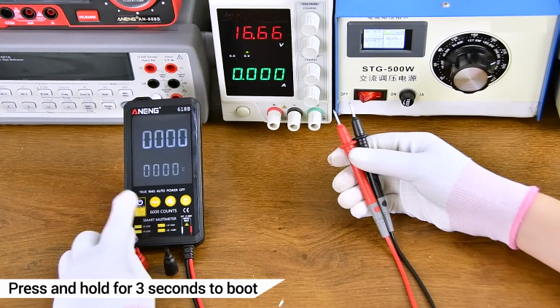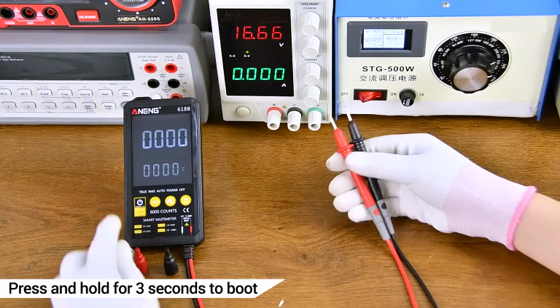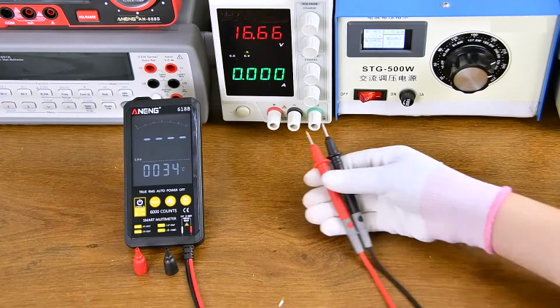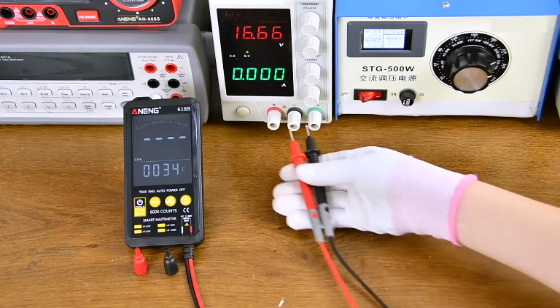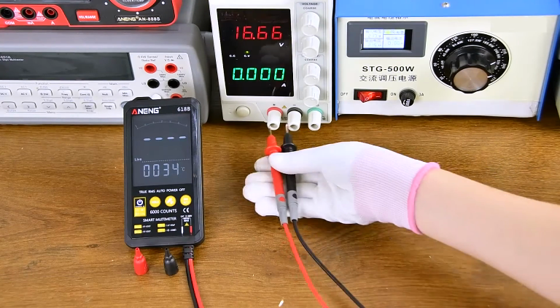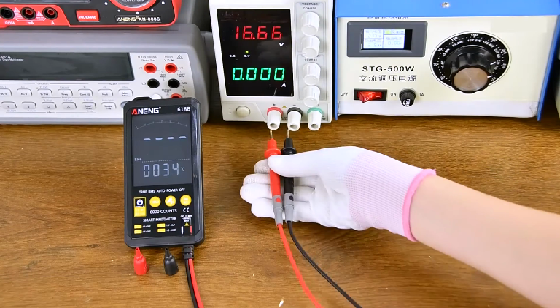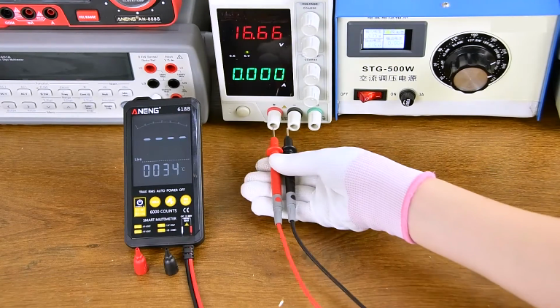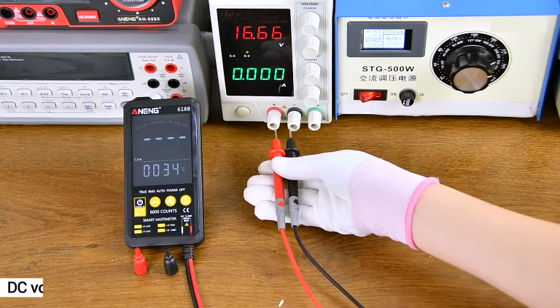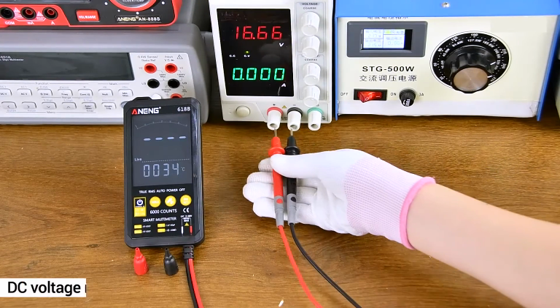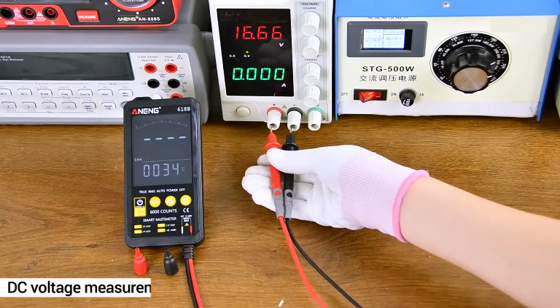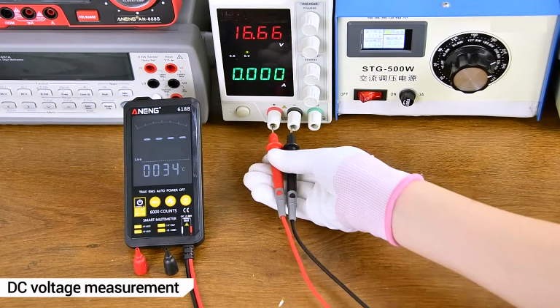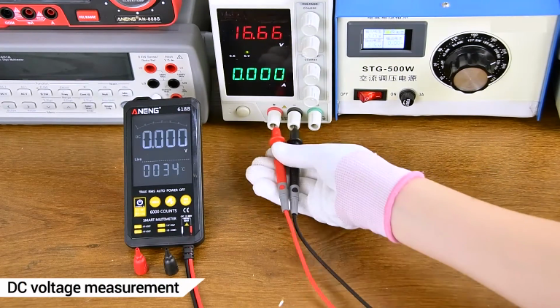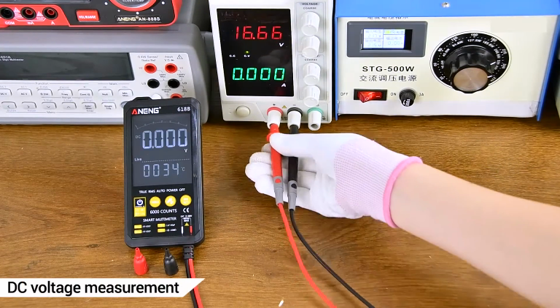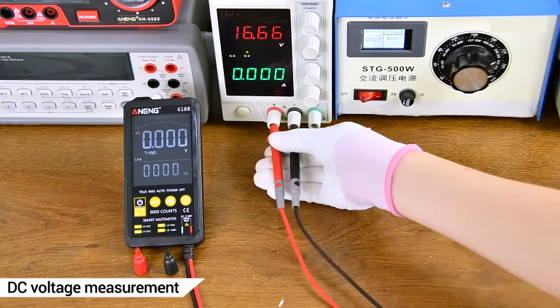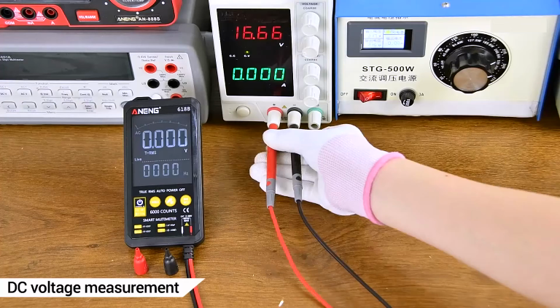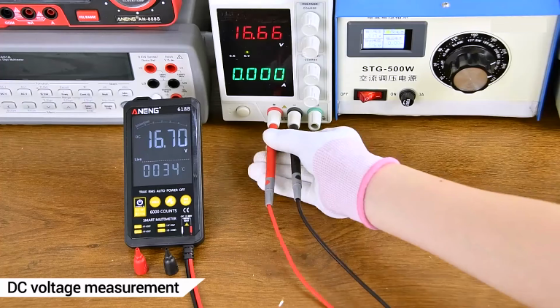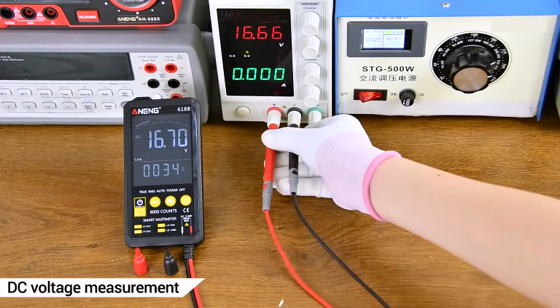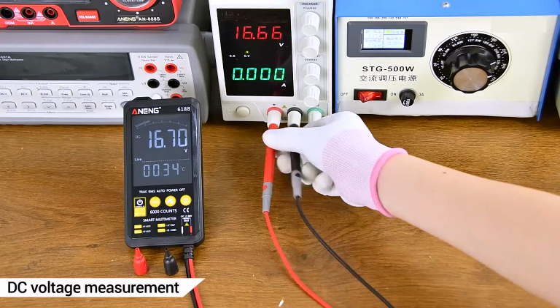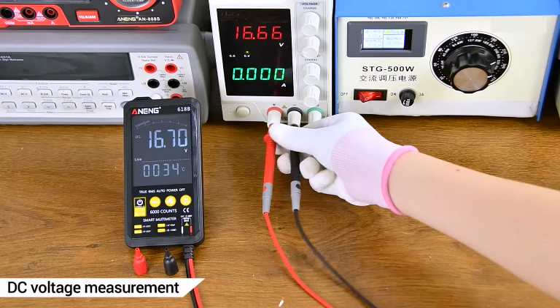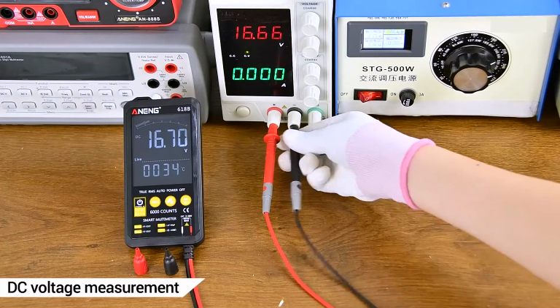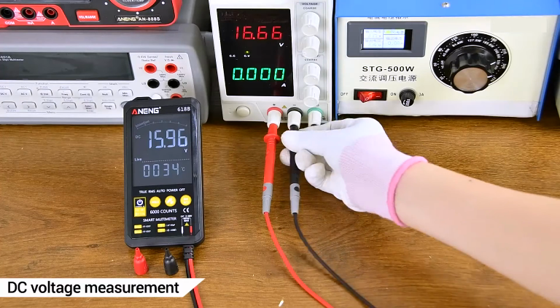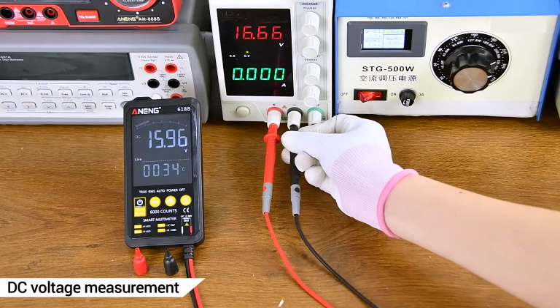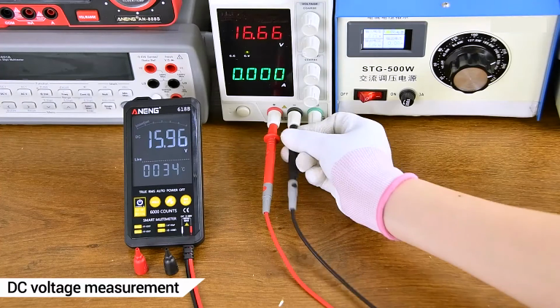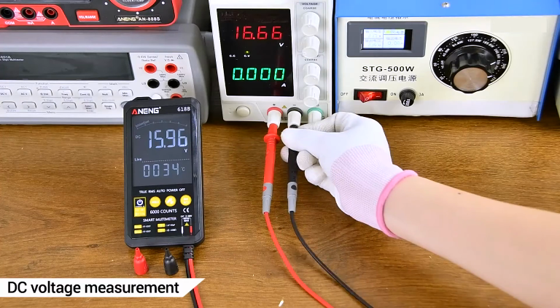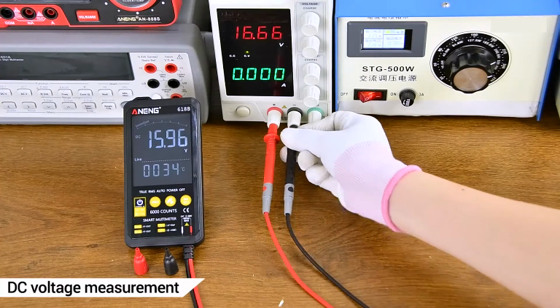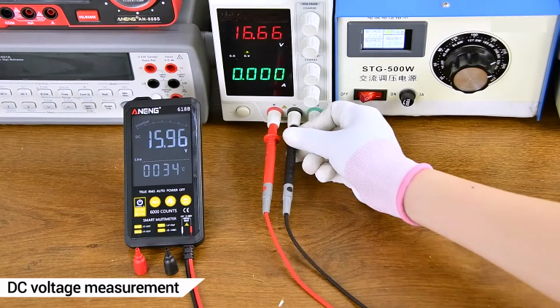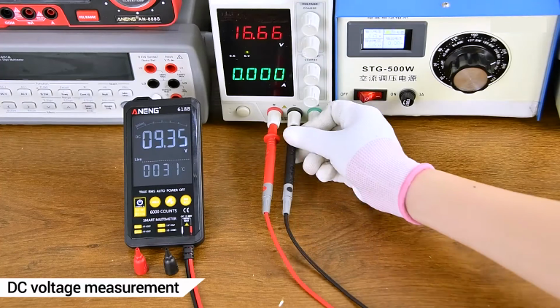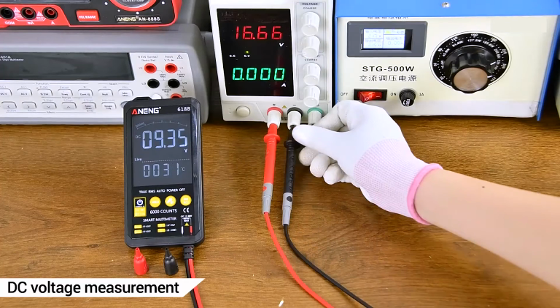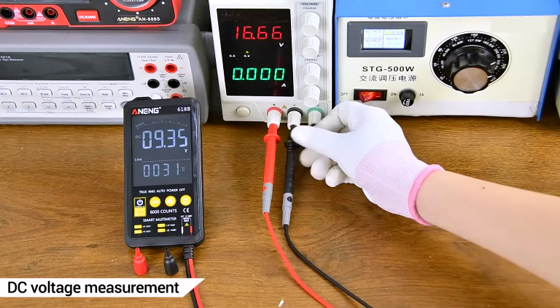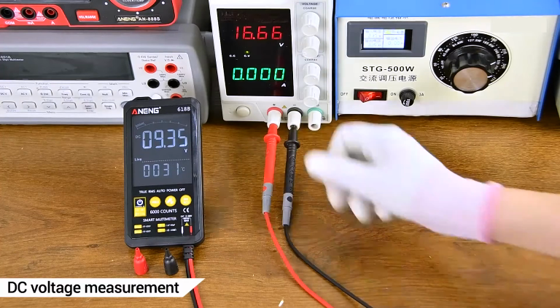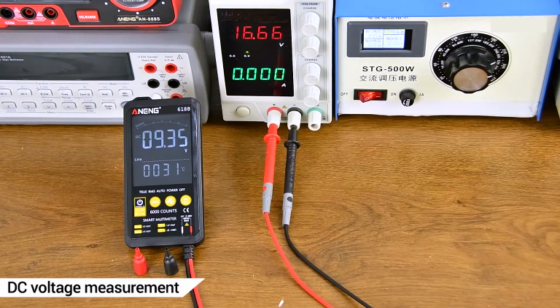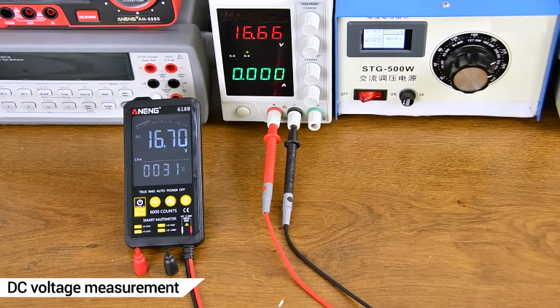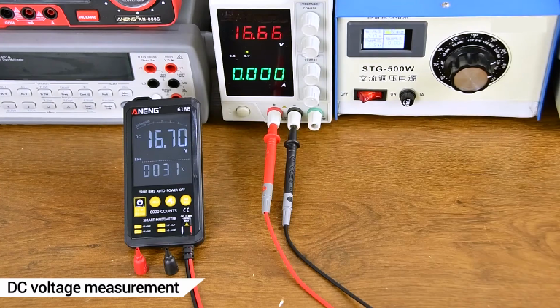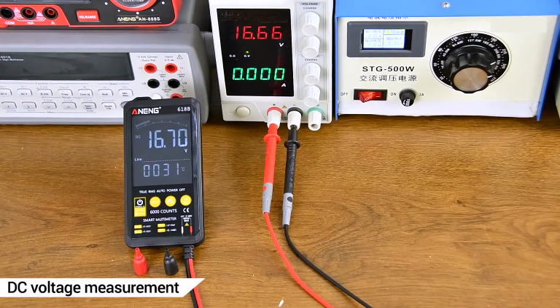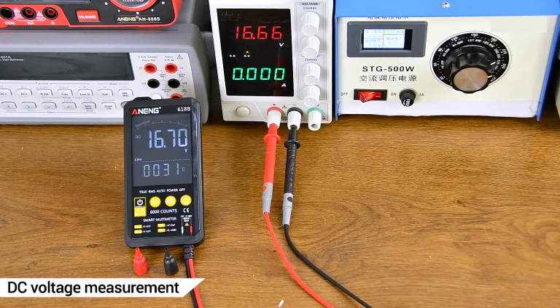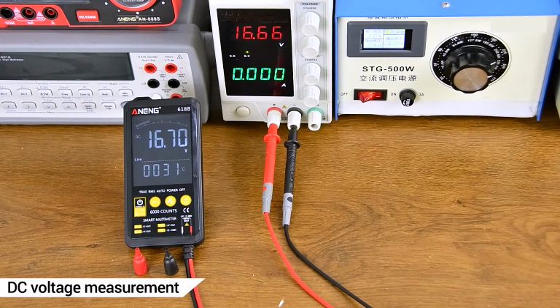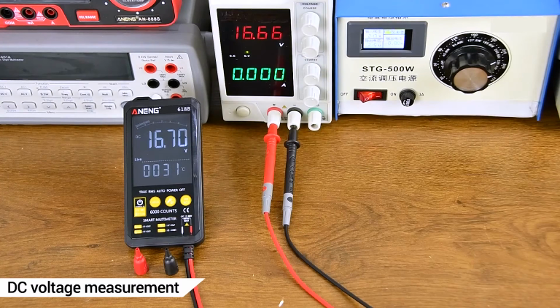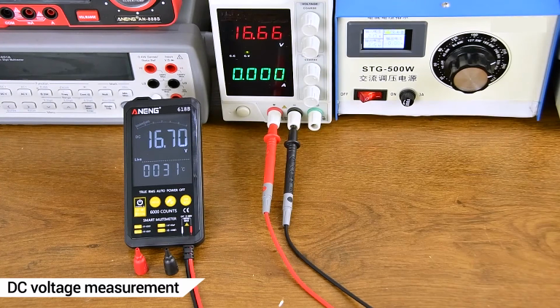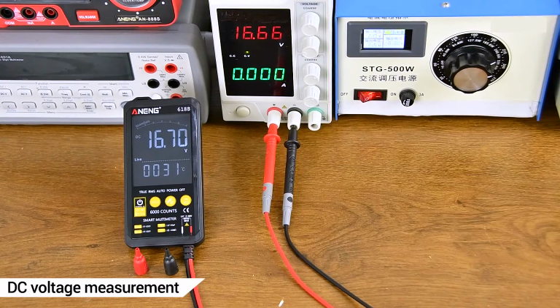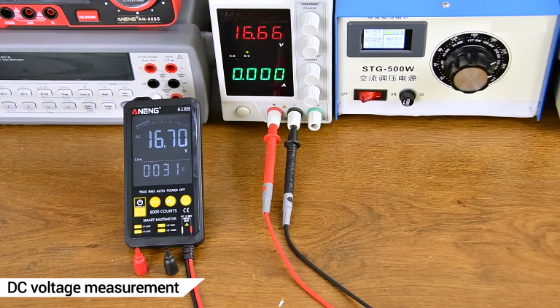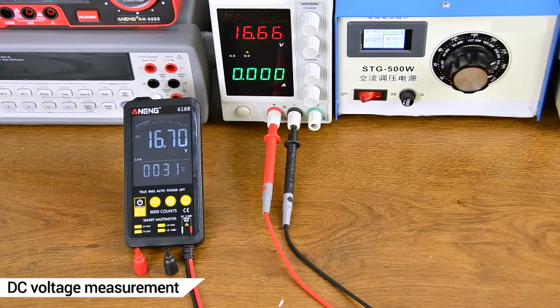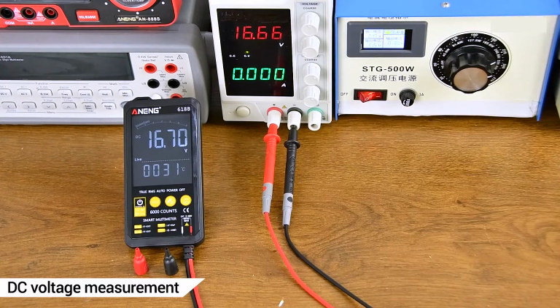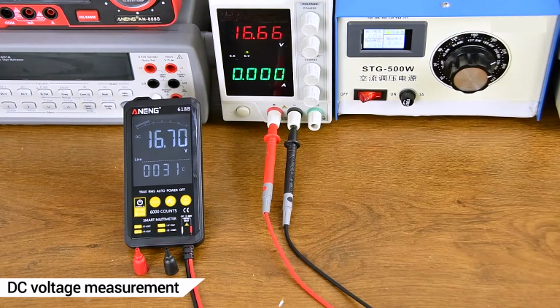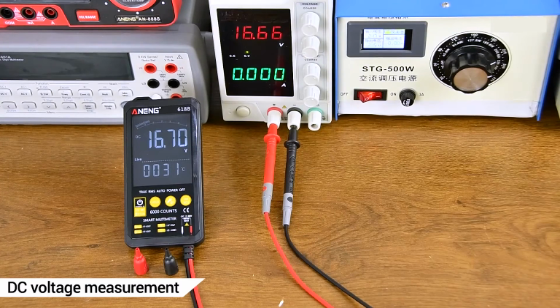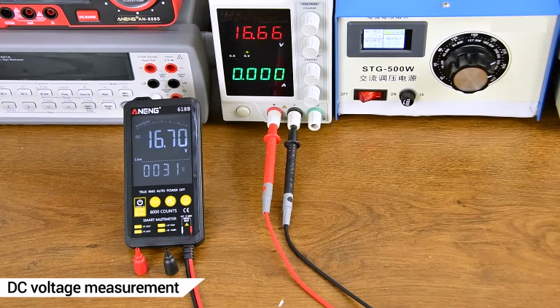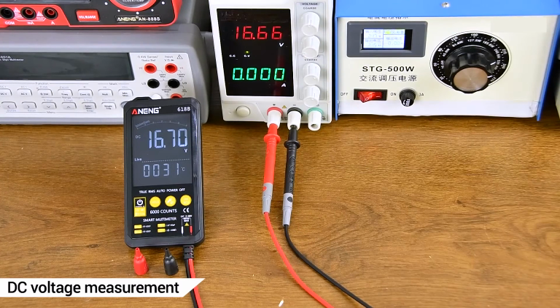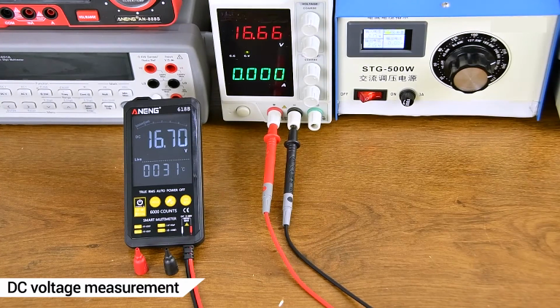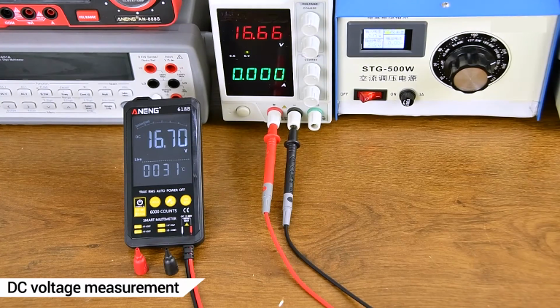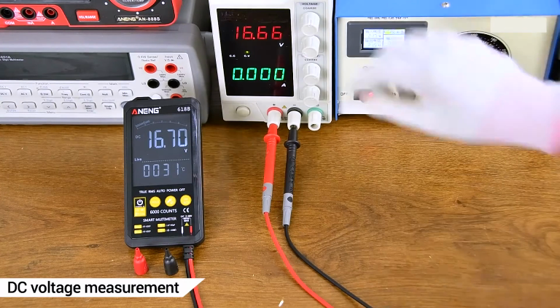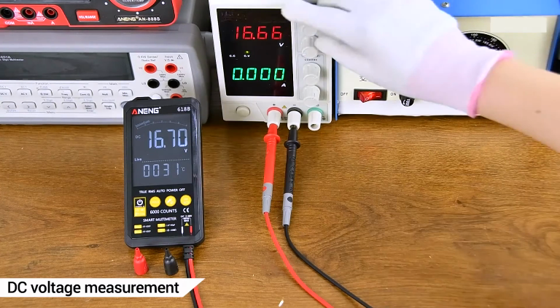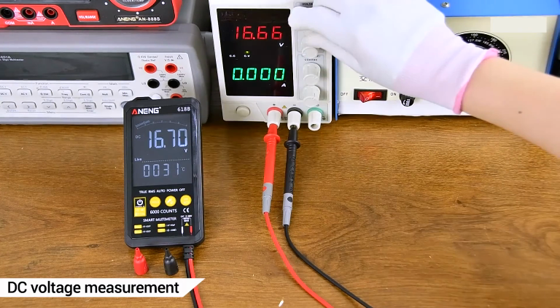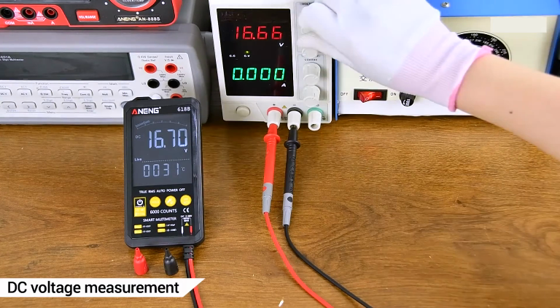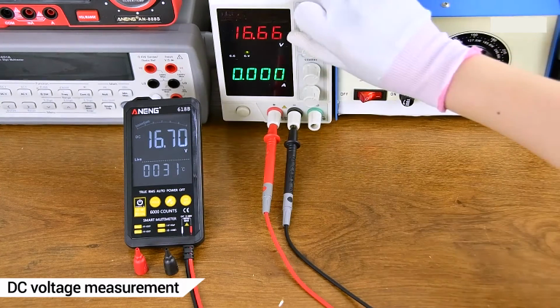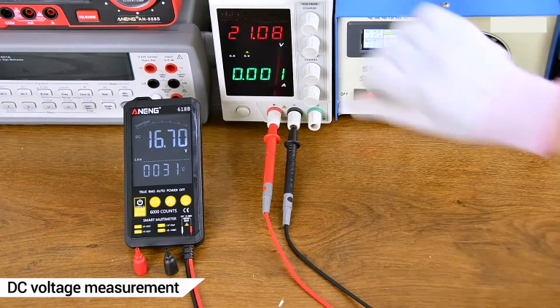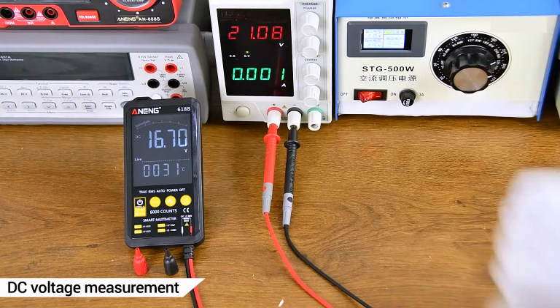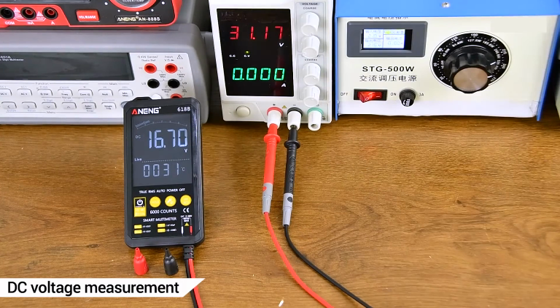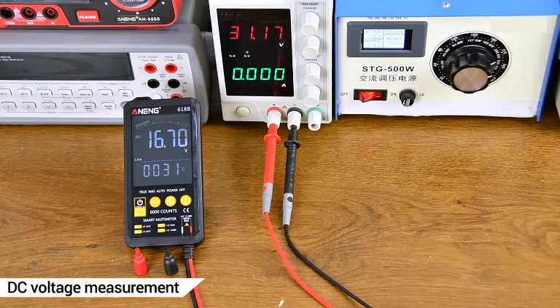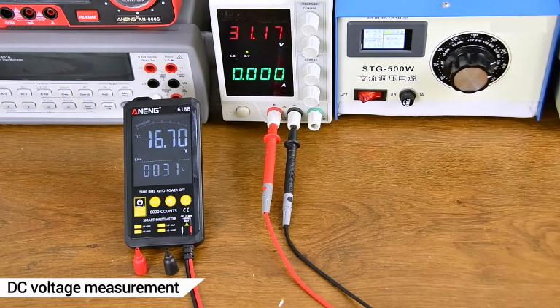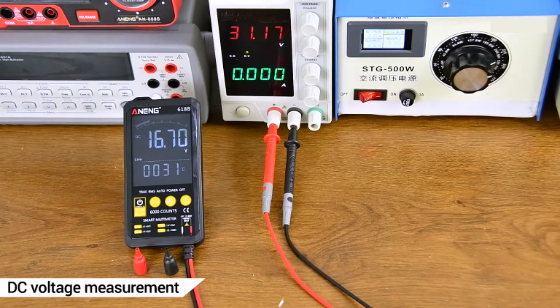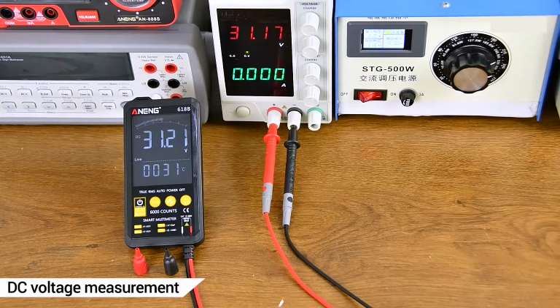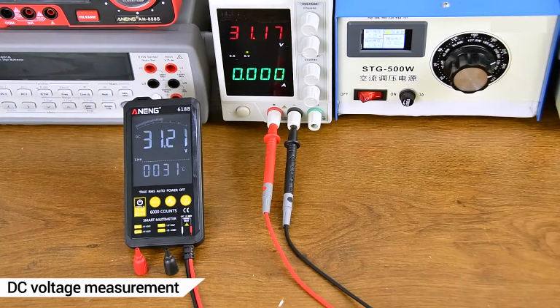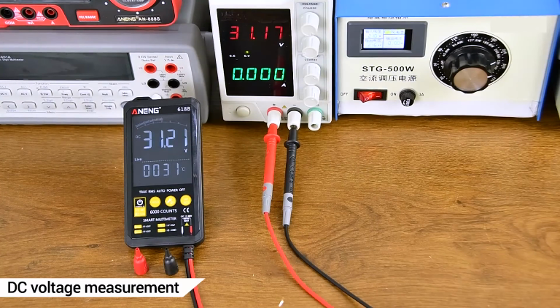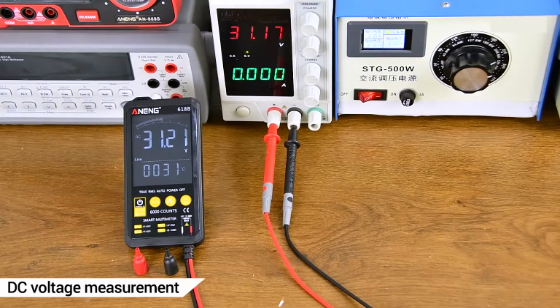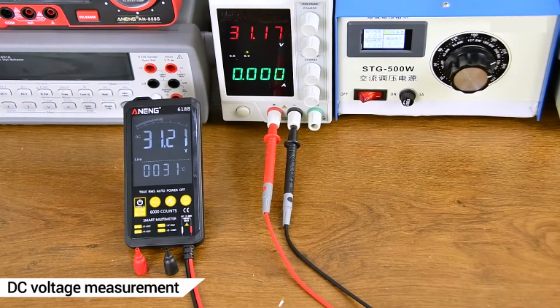D.C. voltage measurement. D.C. regulated power supply measurement display.